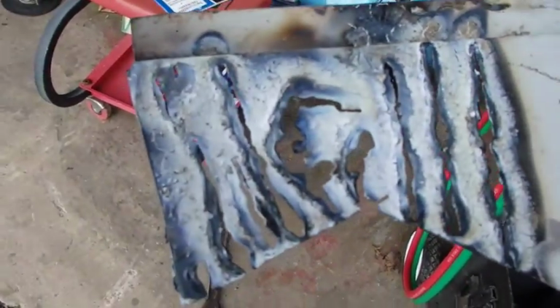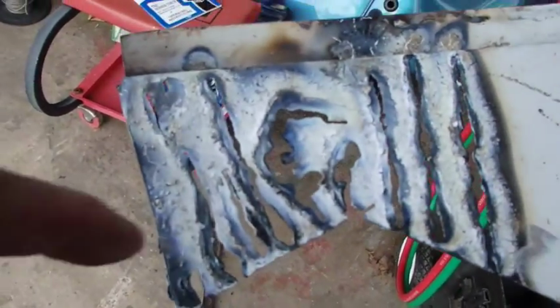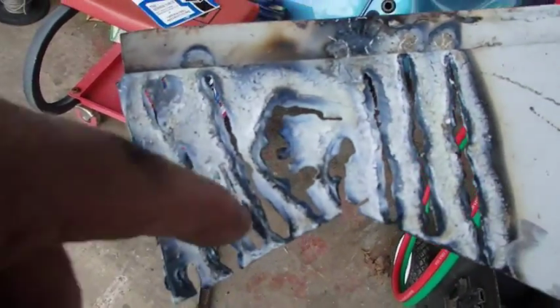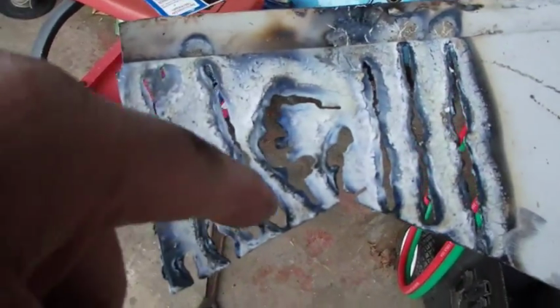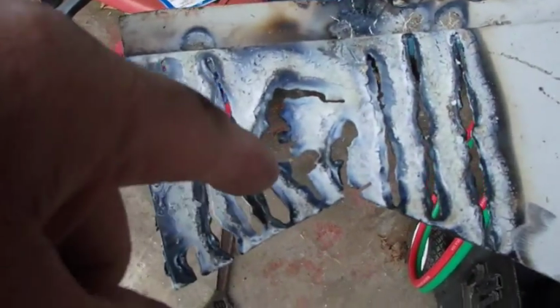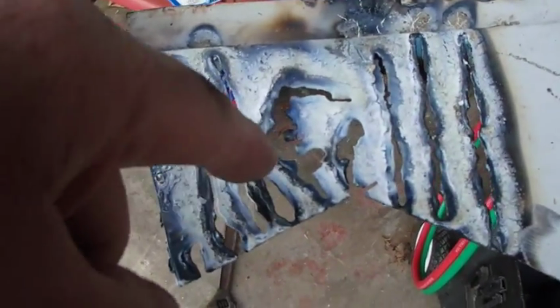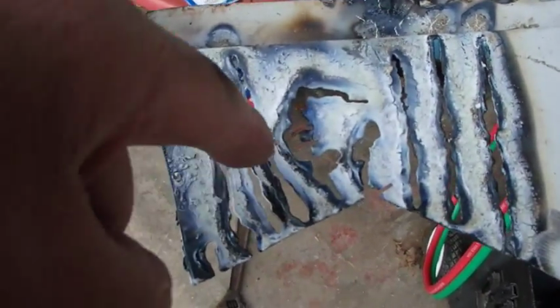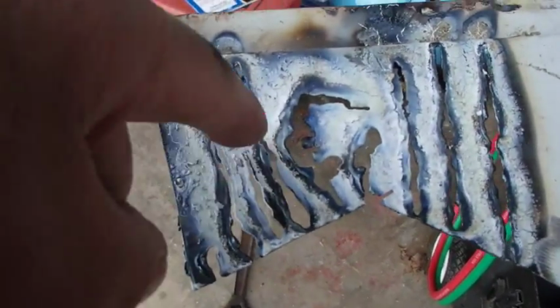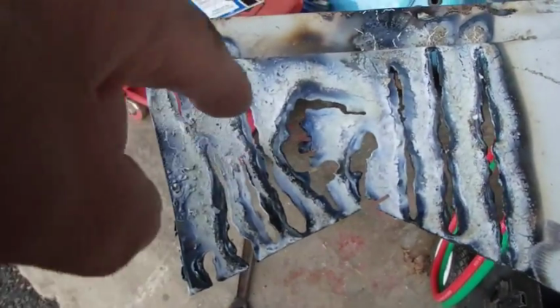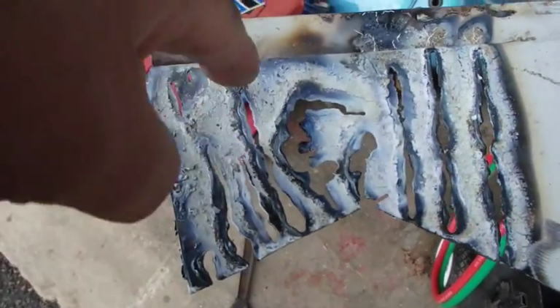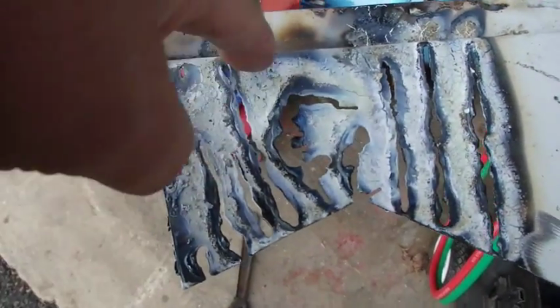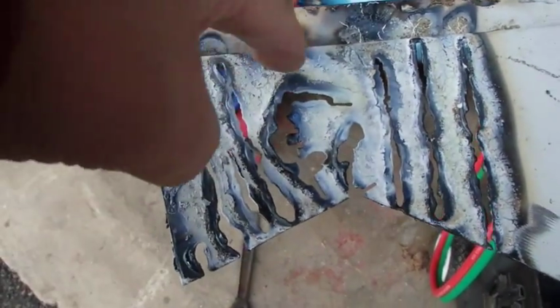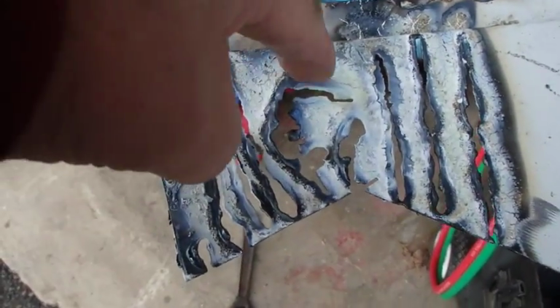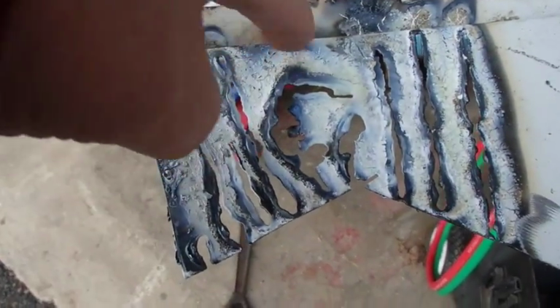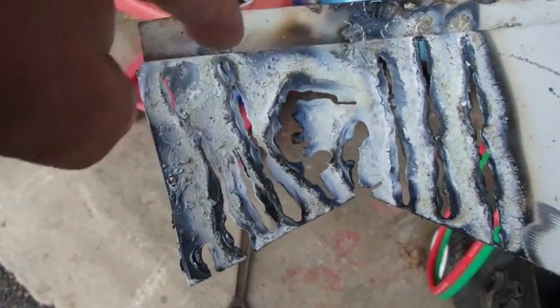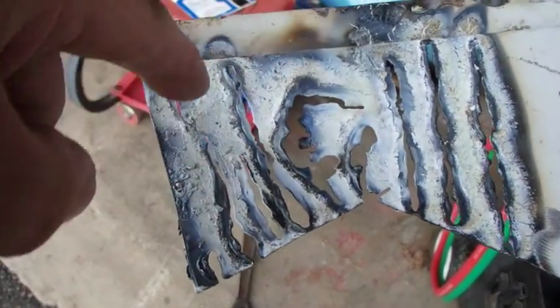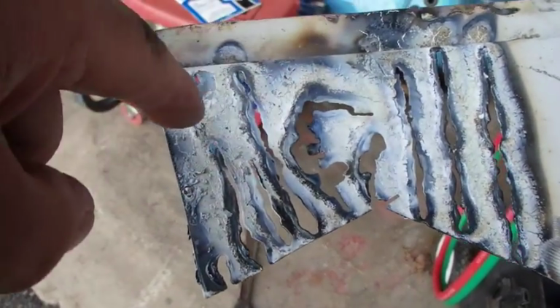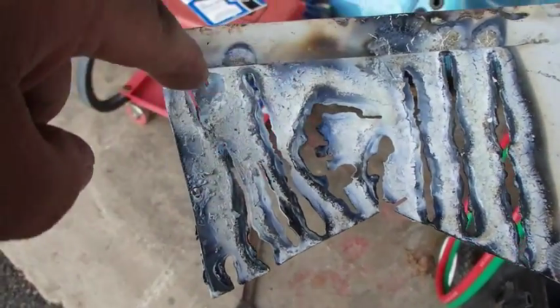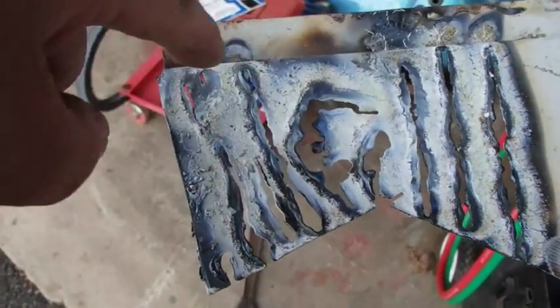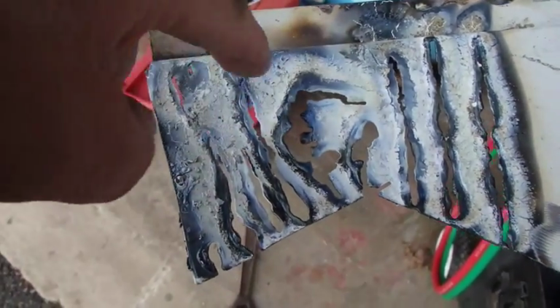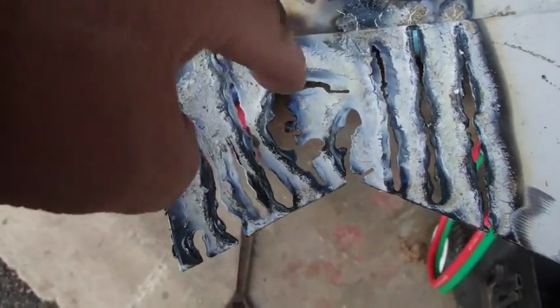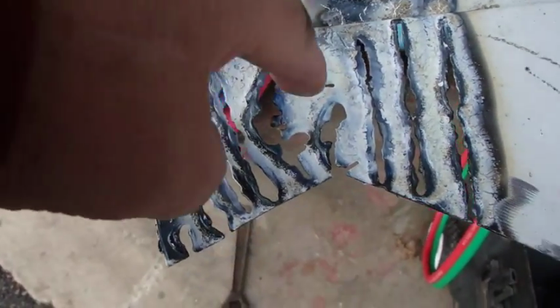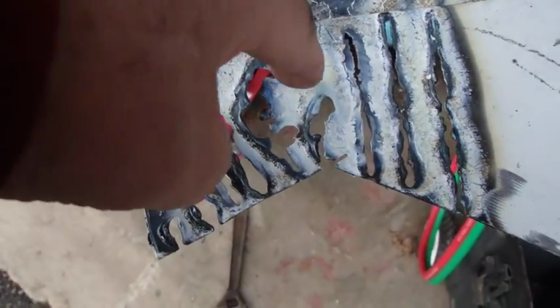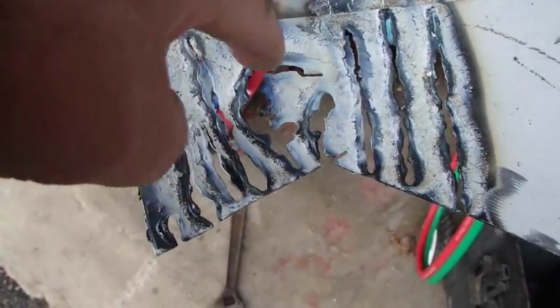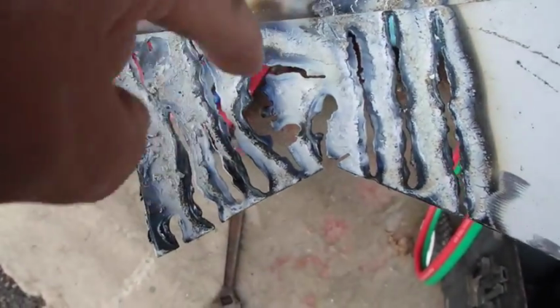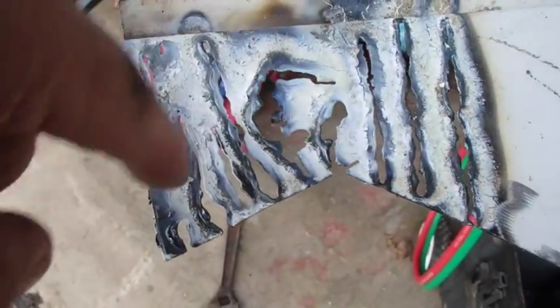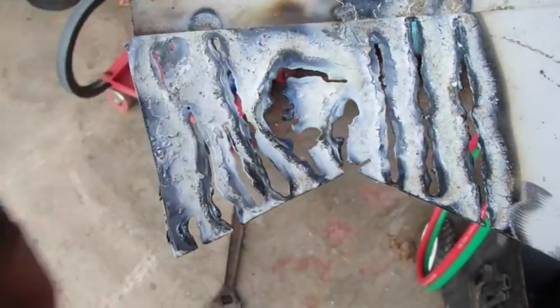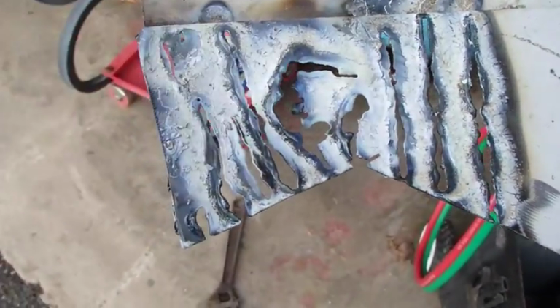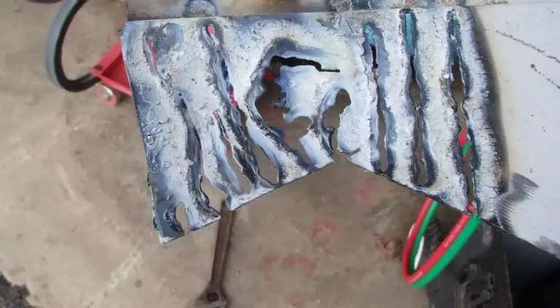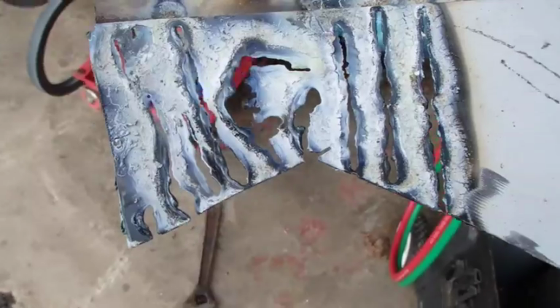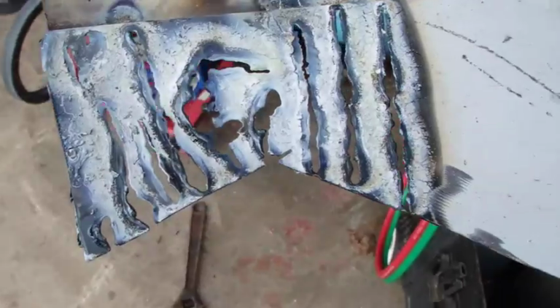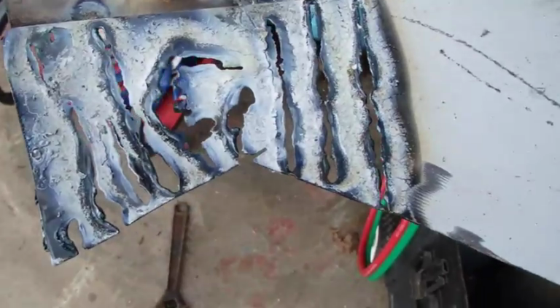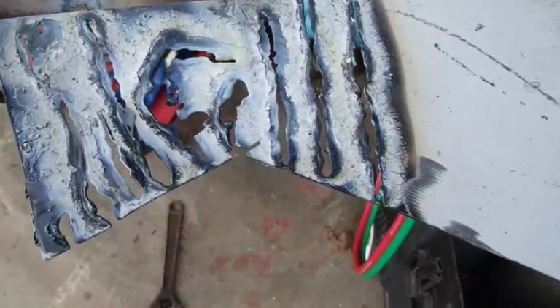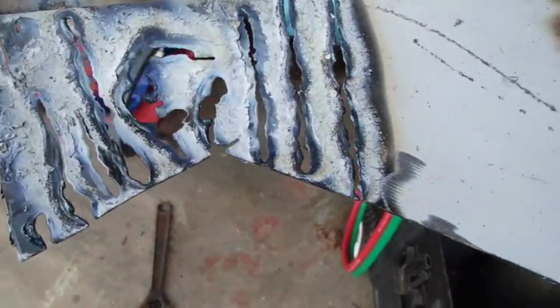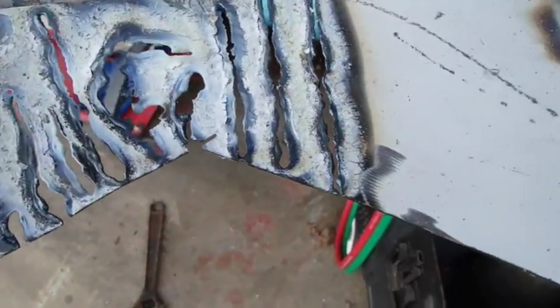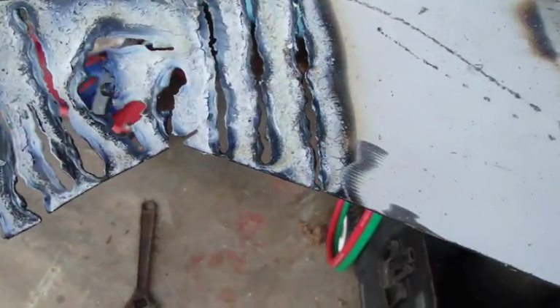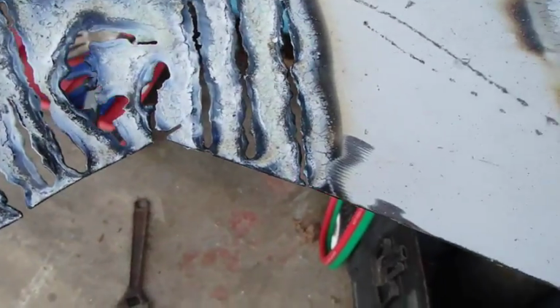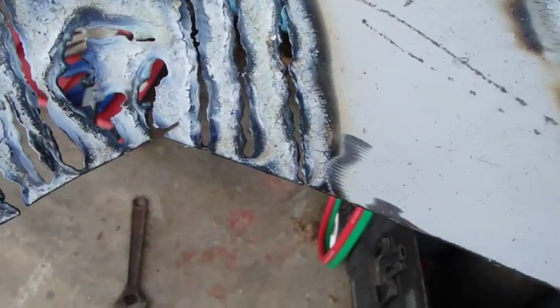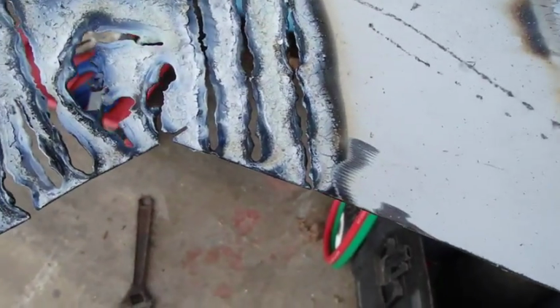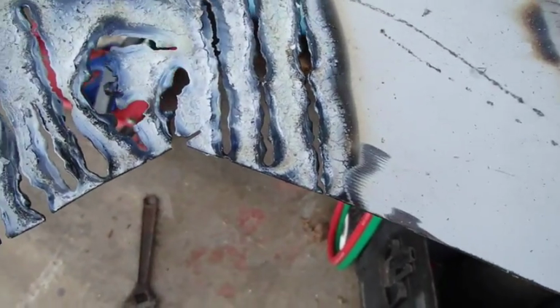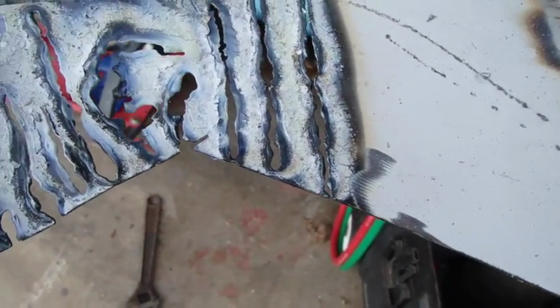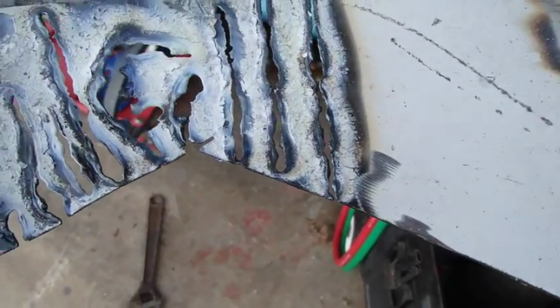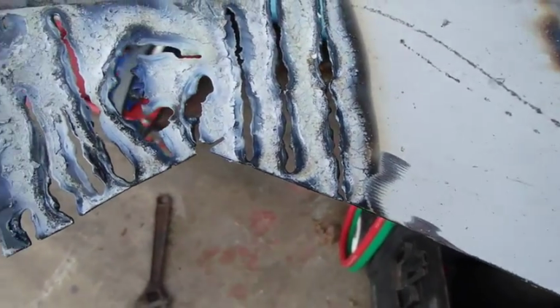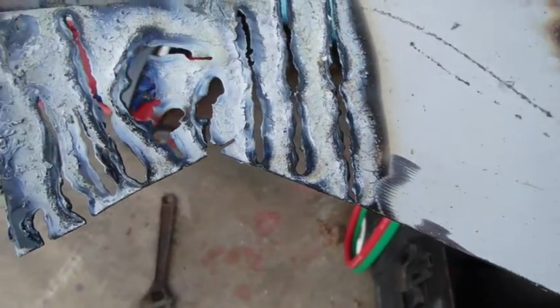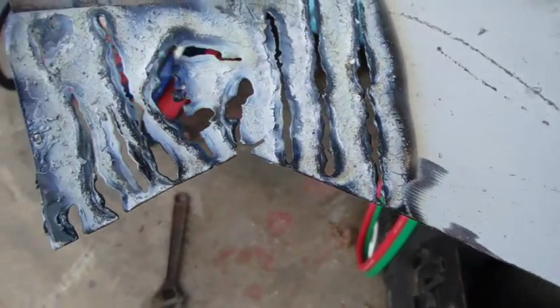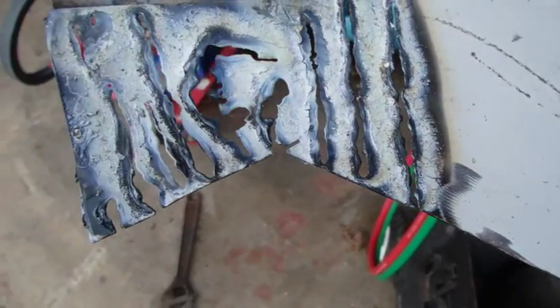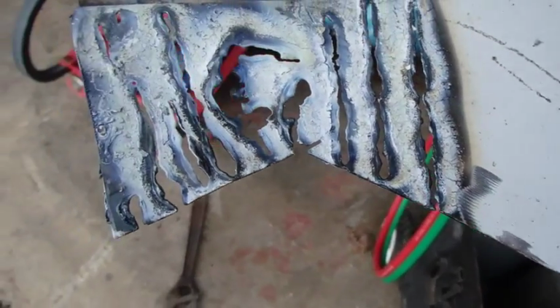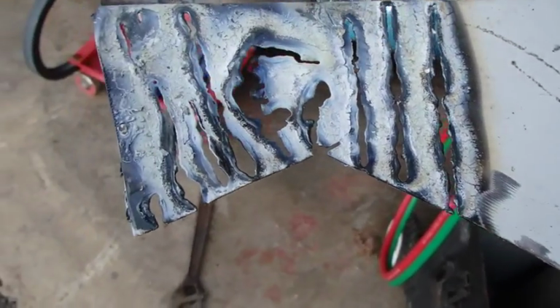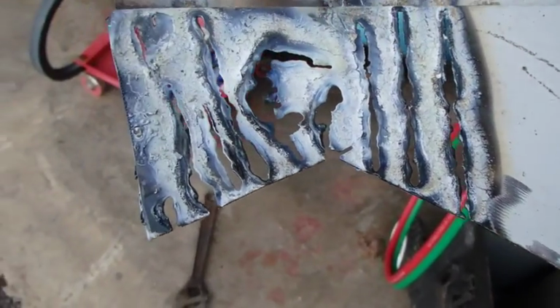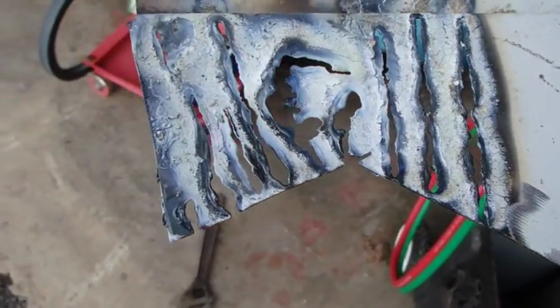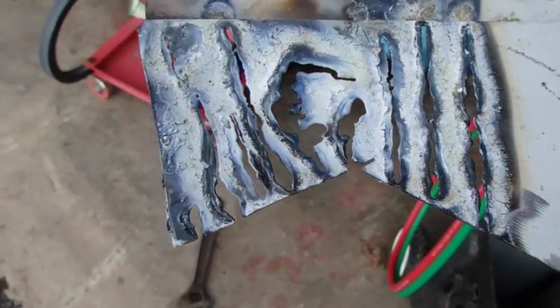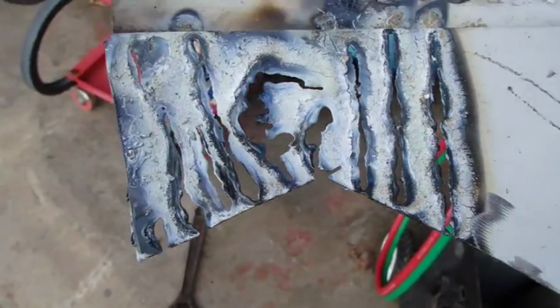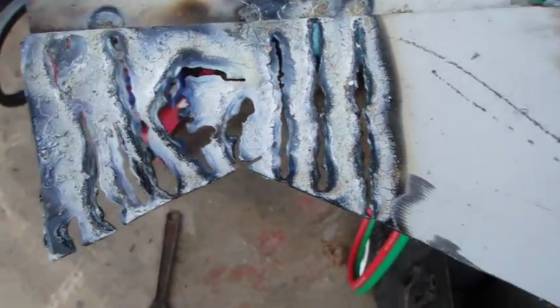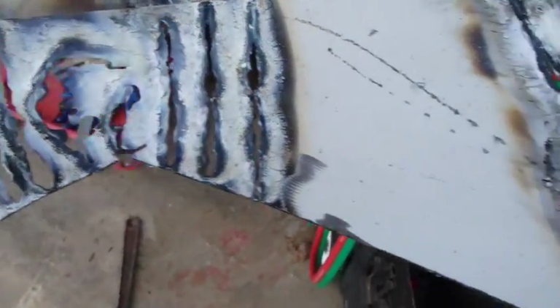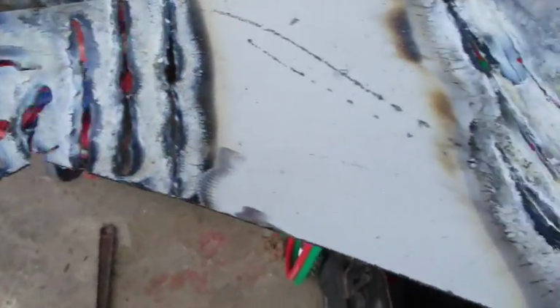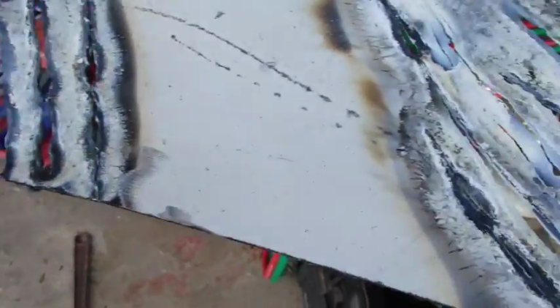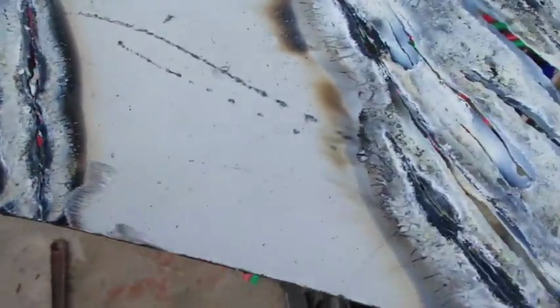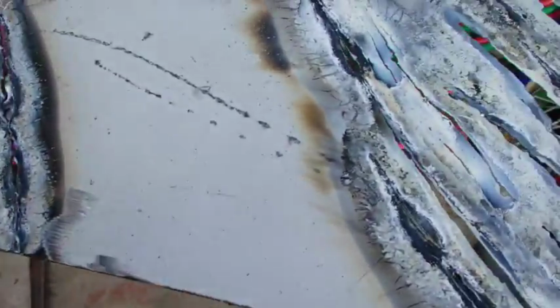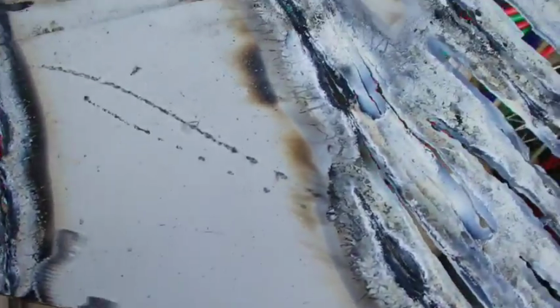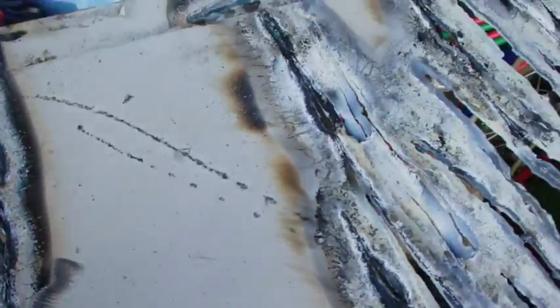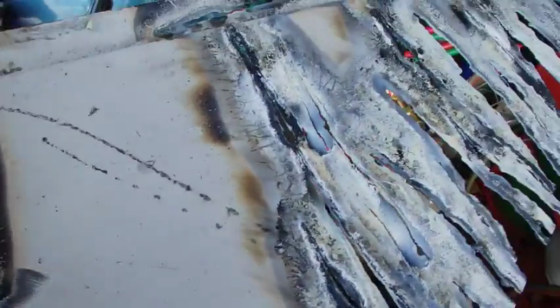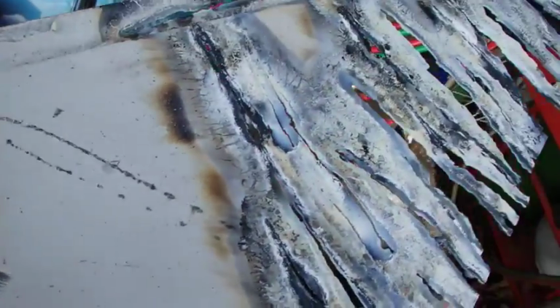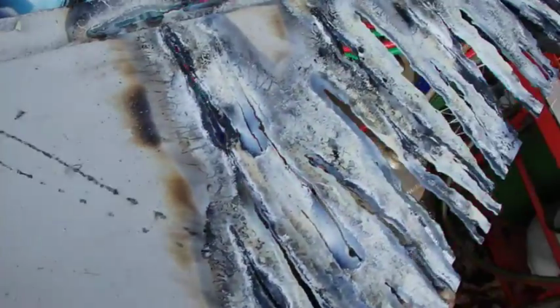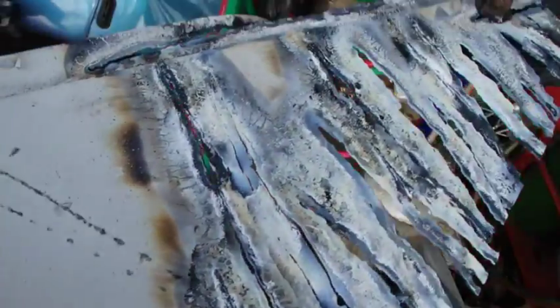I'm trying to cut circles here. I'm trying to experiment with turning corners. Those are all made with a tiny flame.